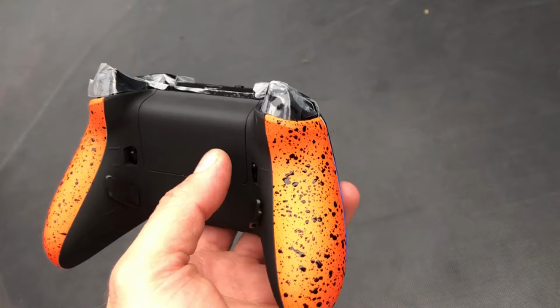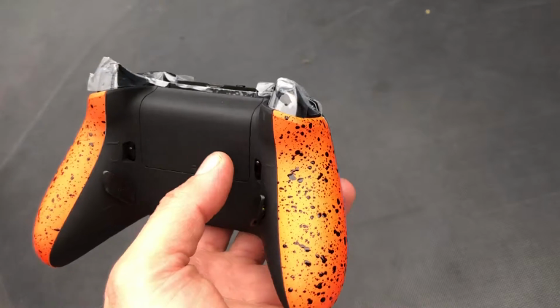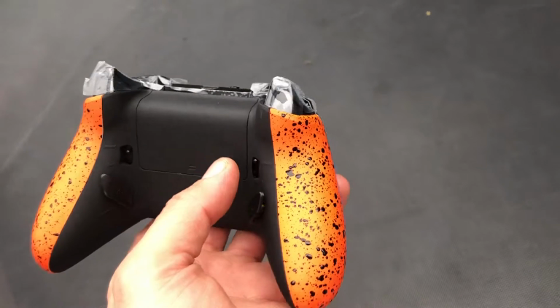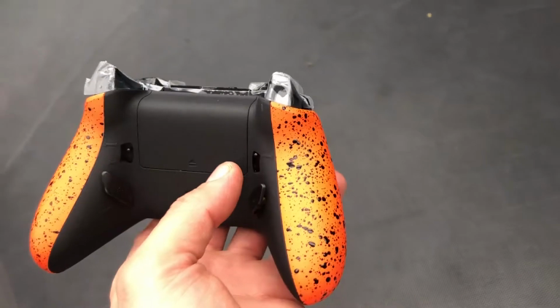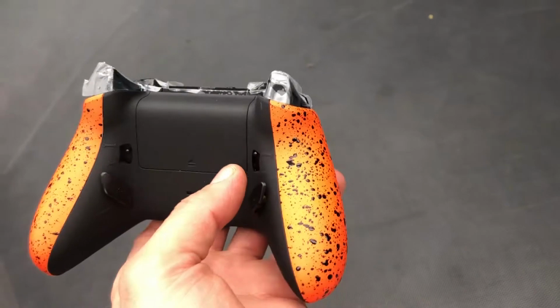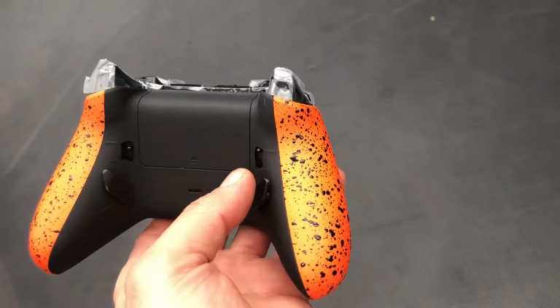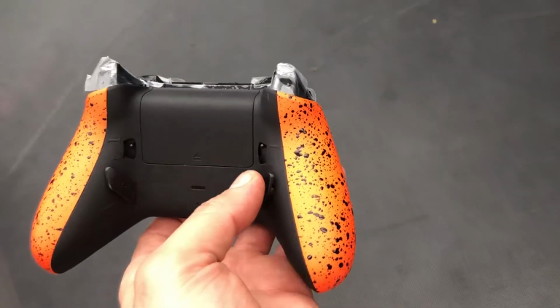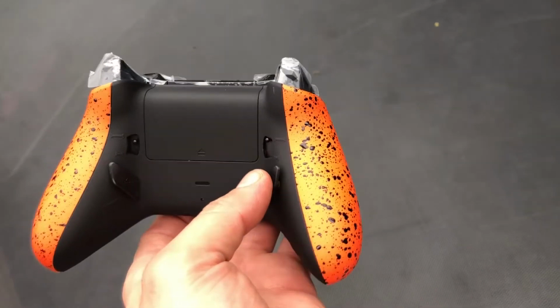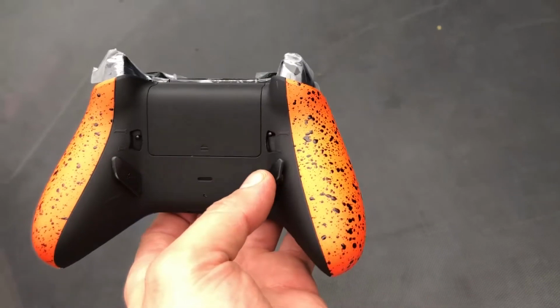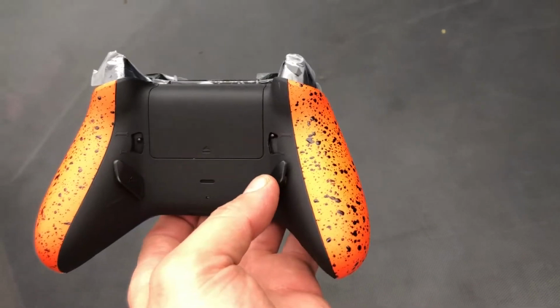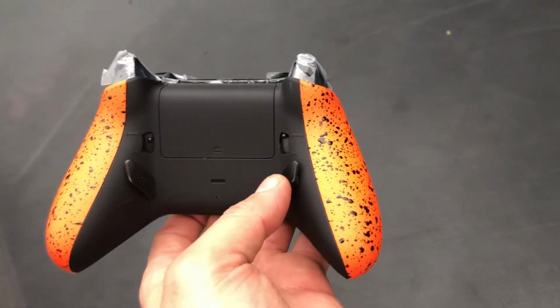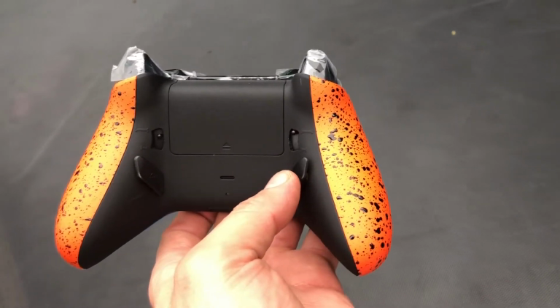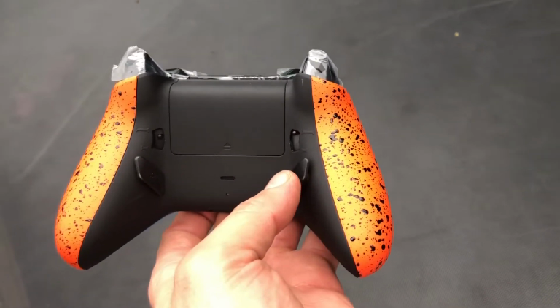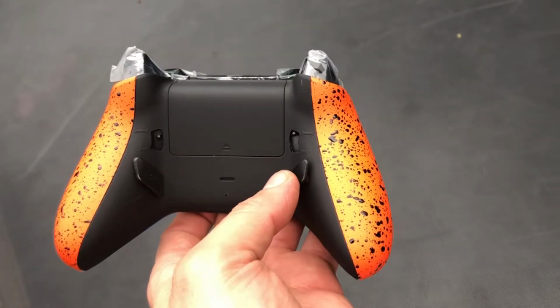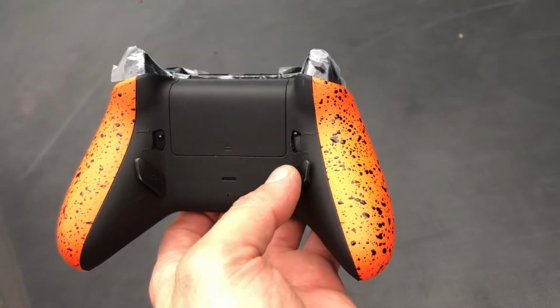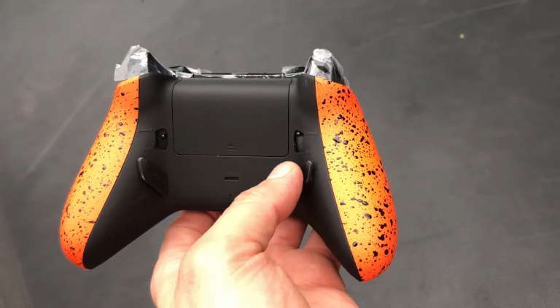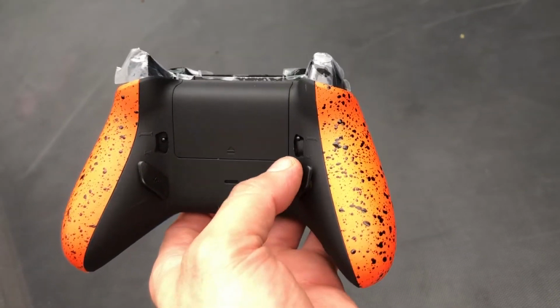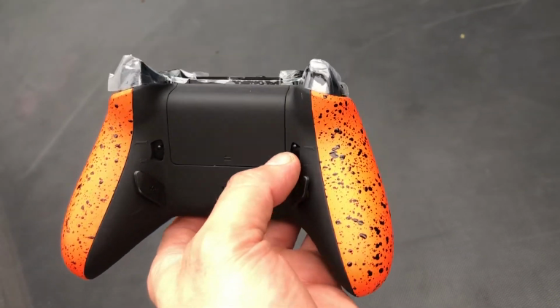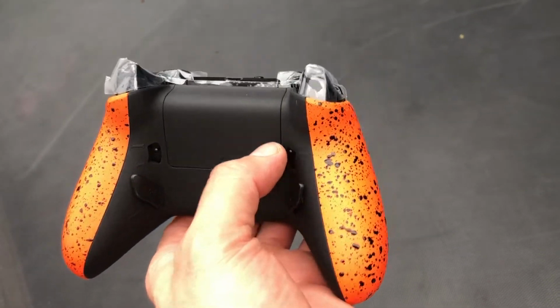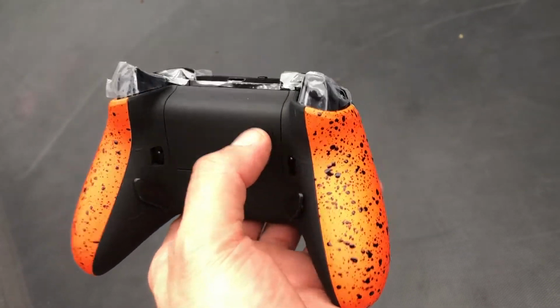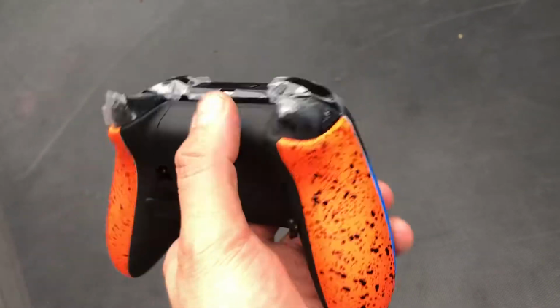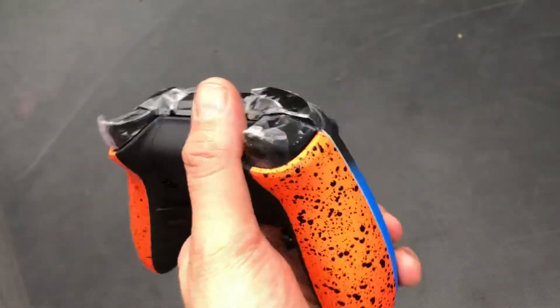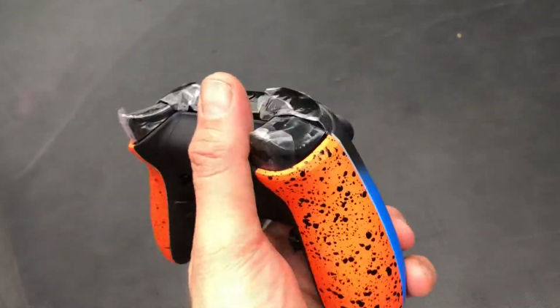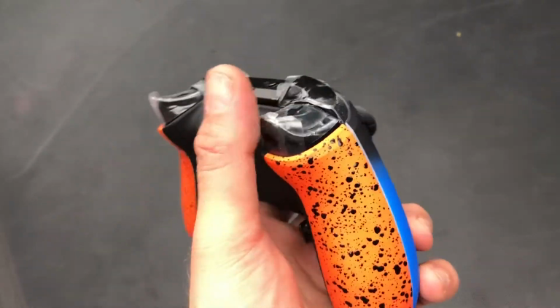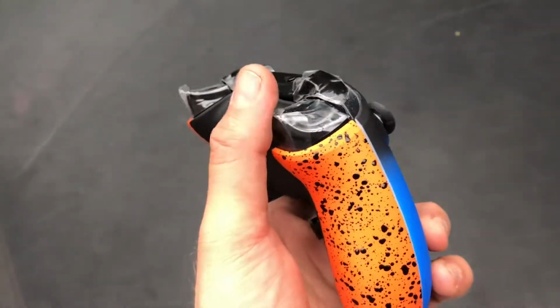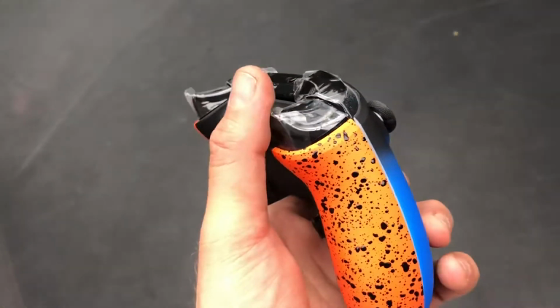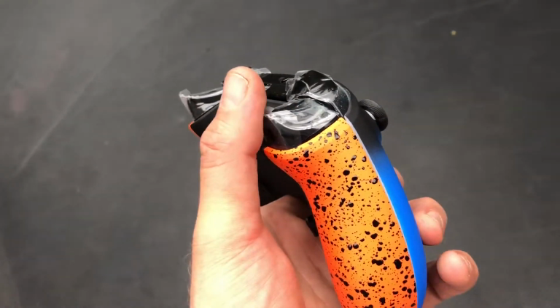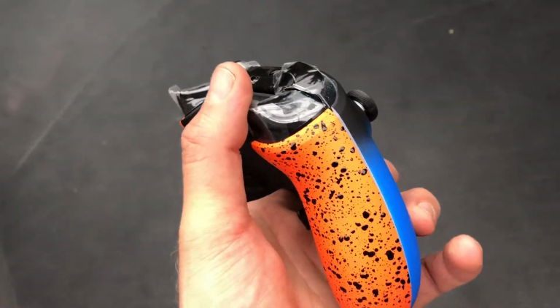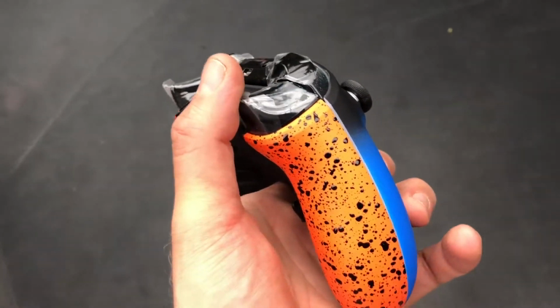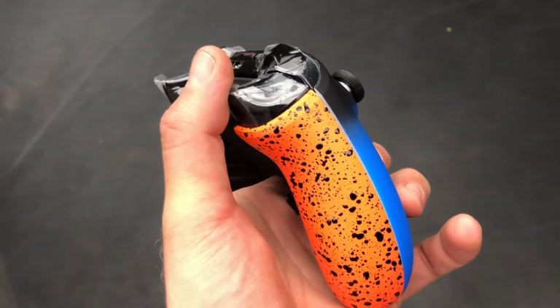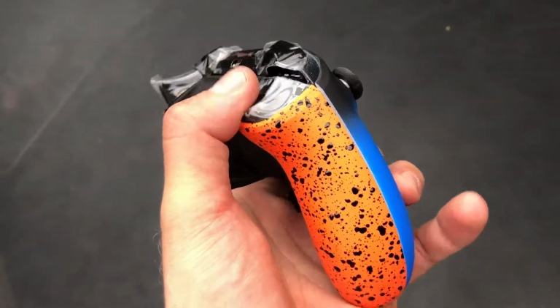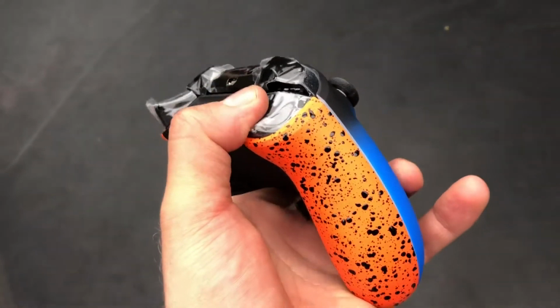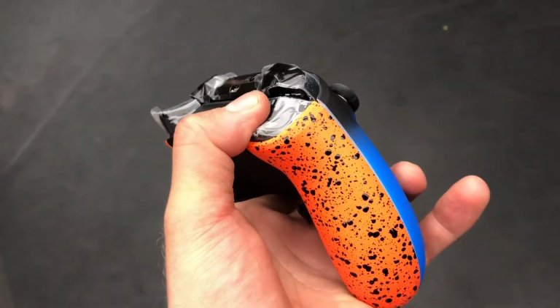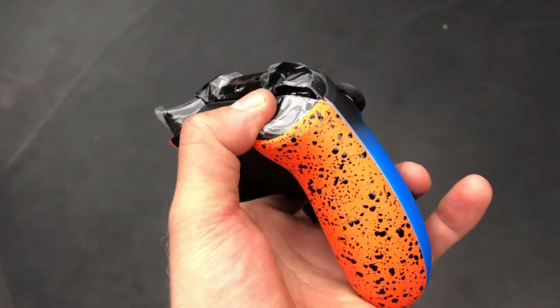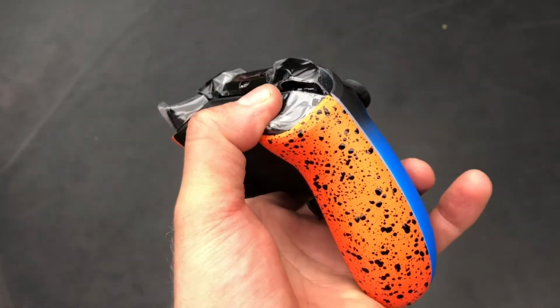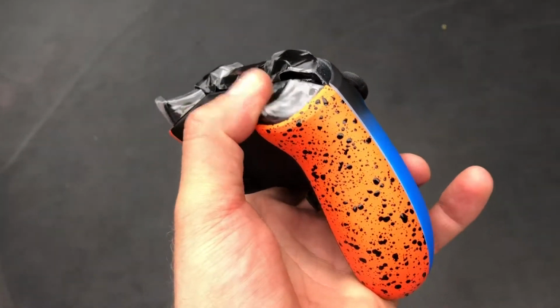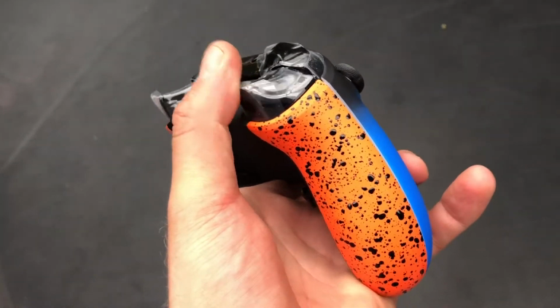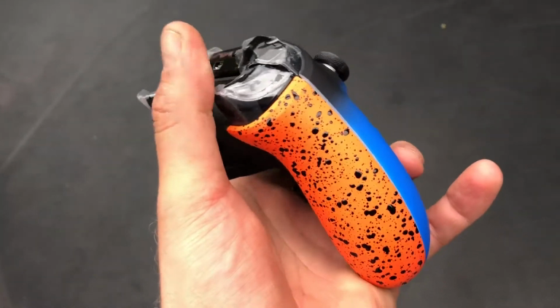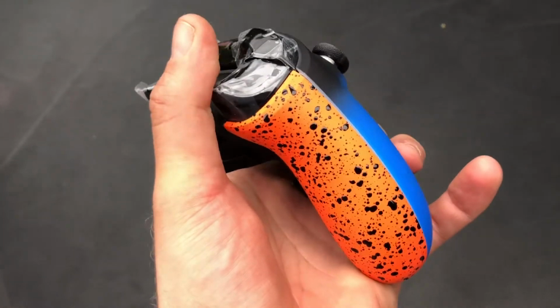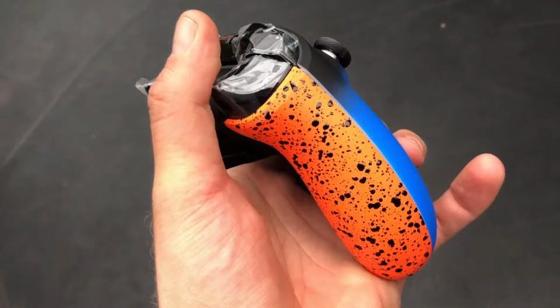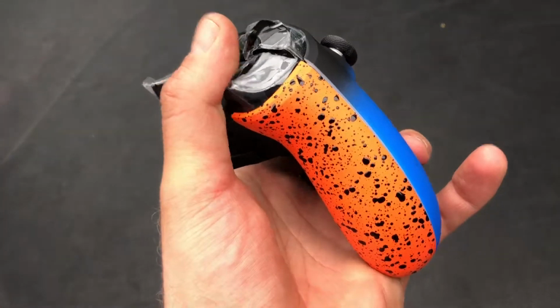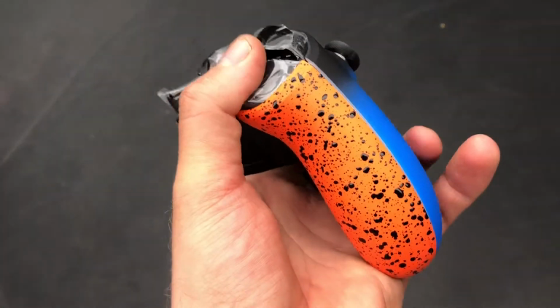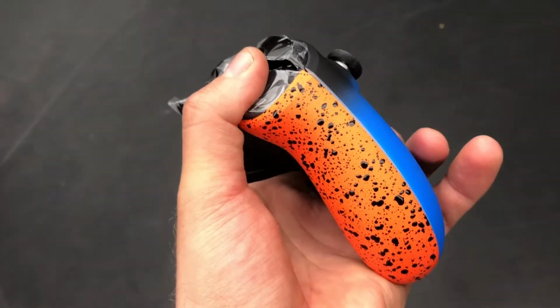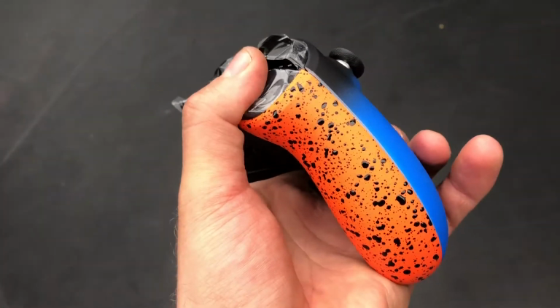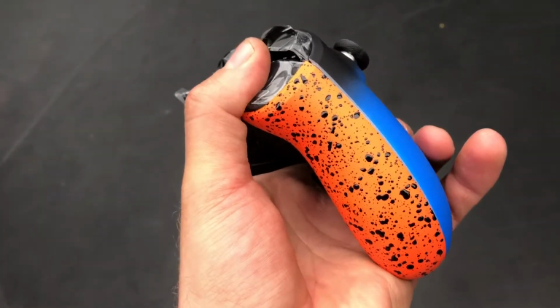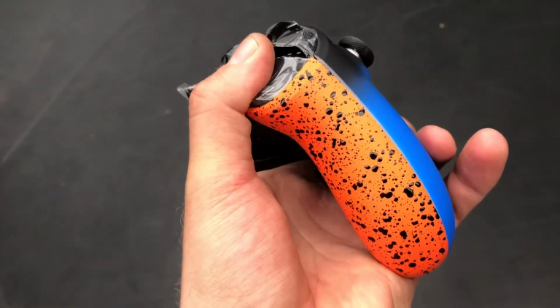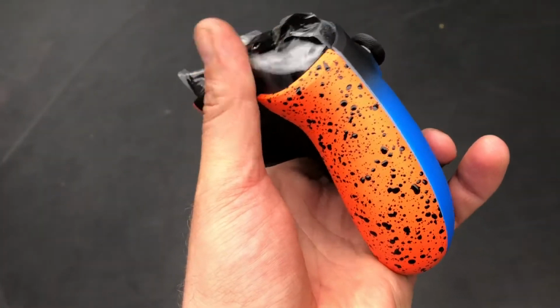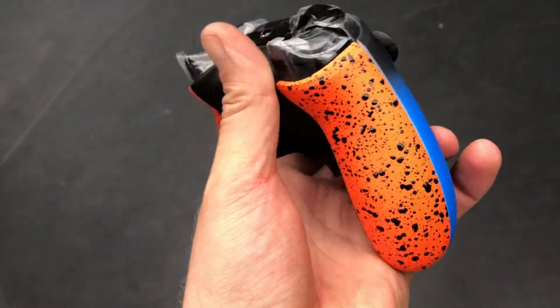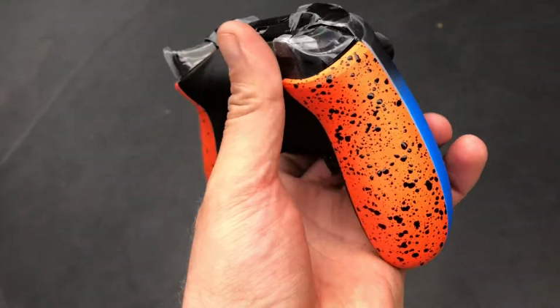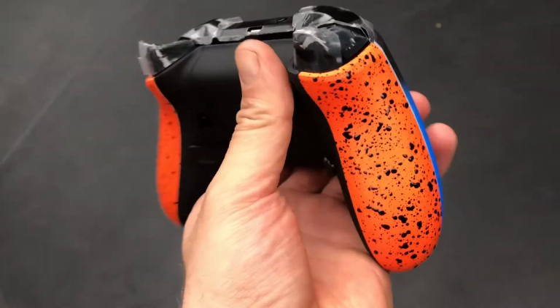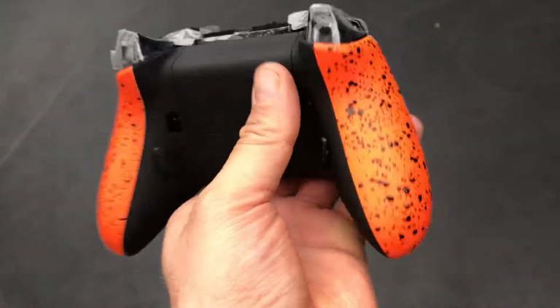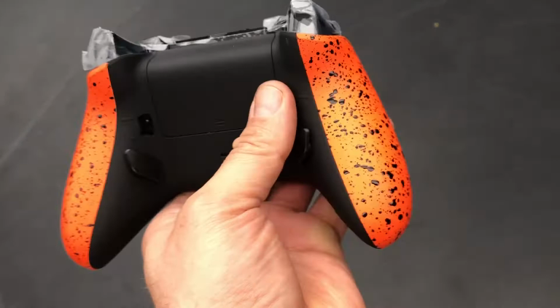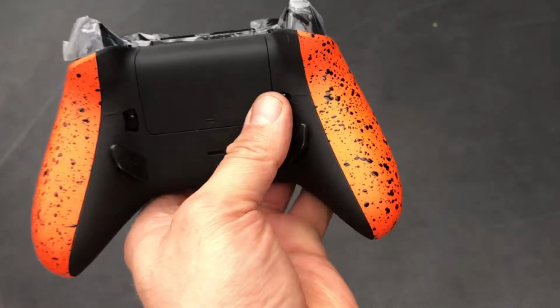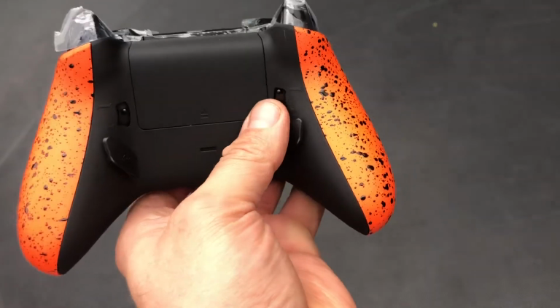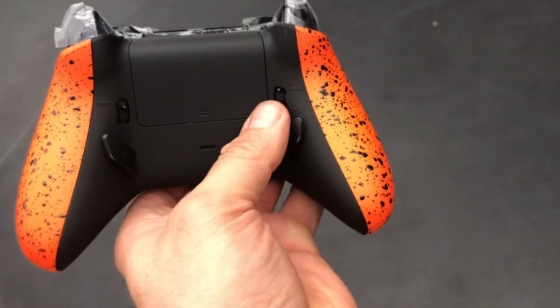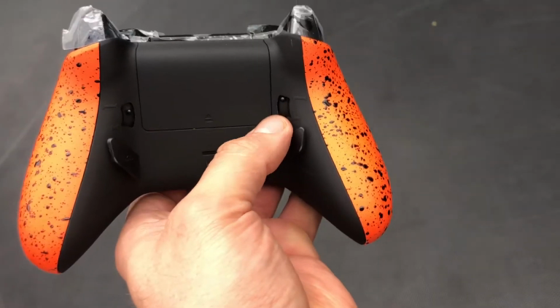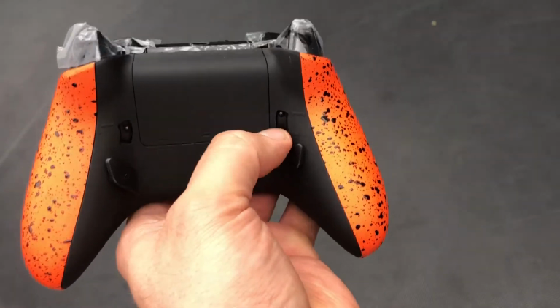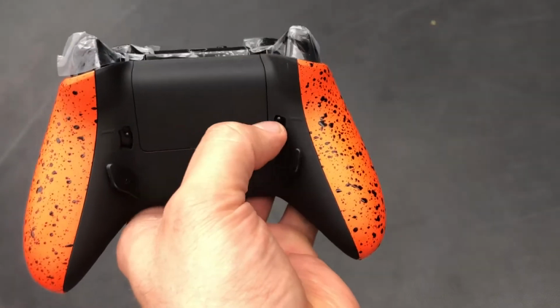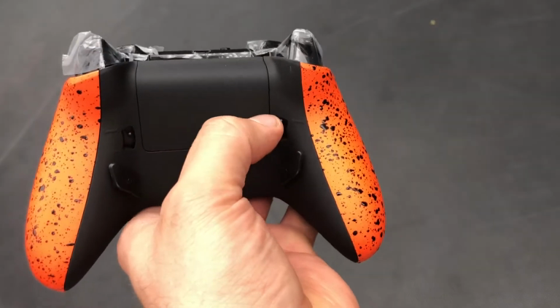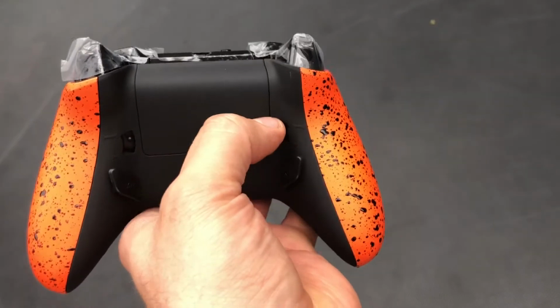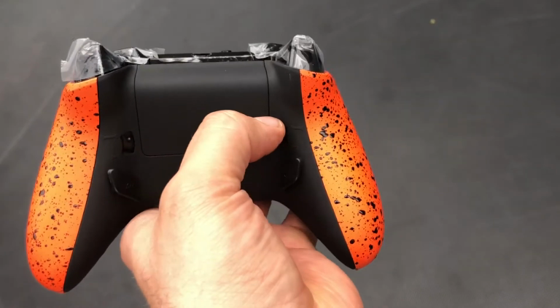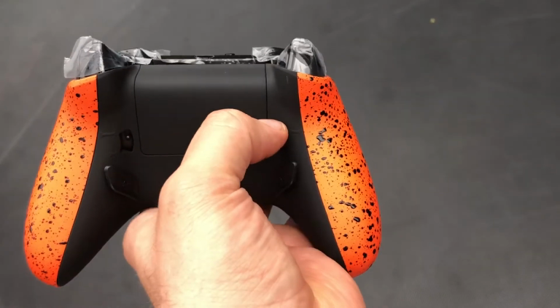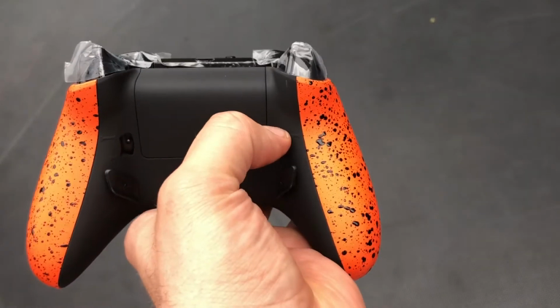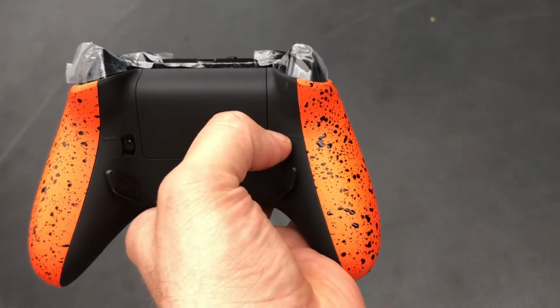Hey guys, it's Maroon here from ControllerMods.au, just bringing you a short little video of our trigger stops that we're going to be bringing.